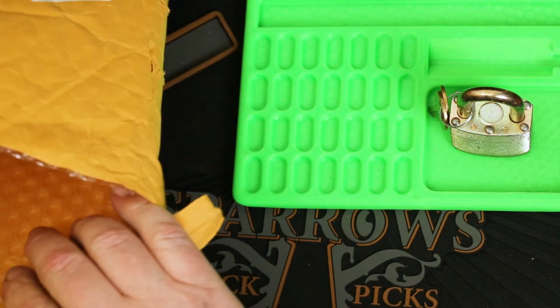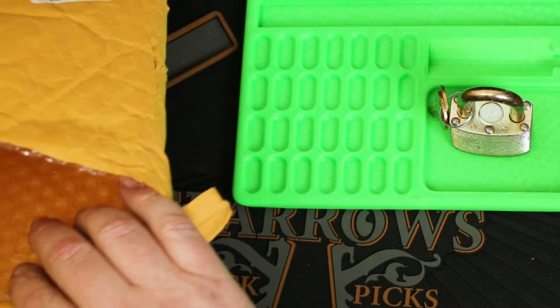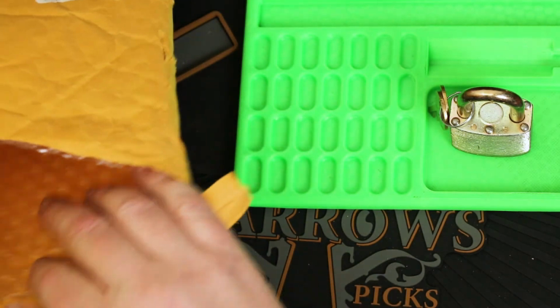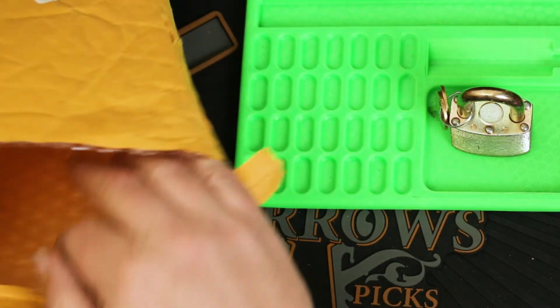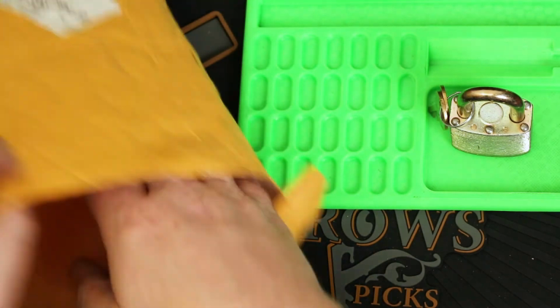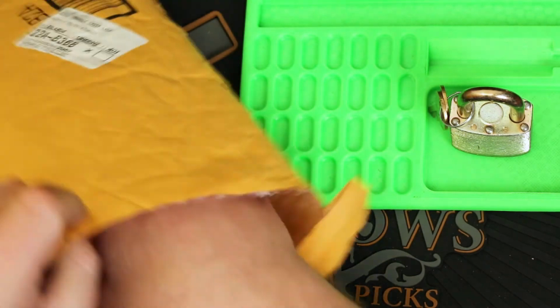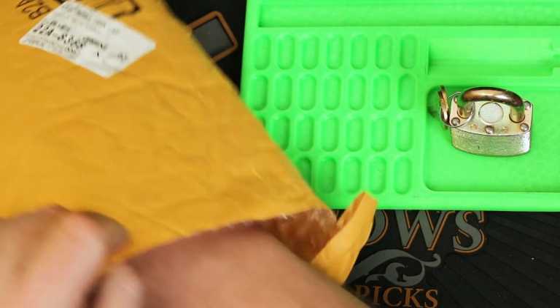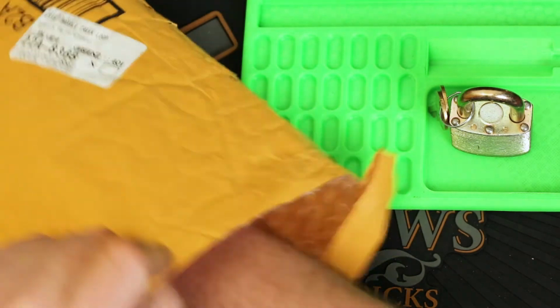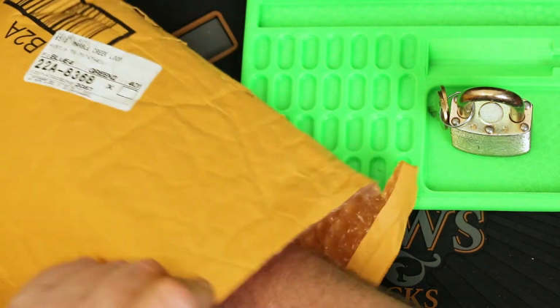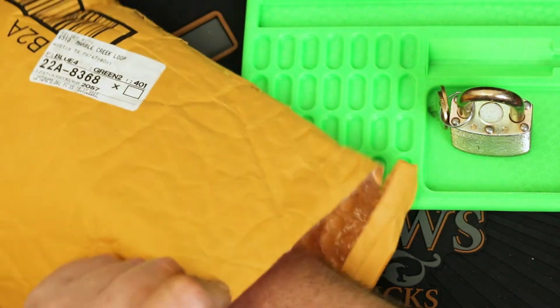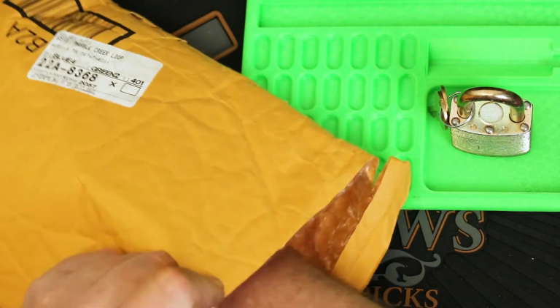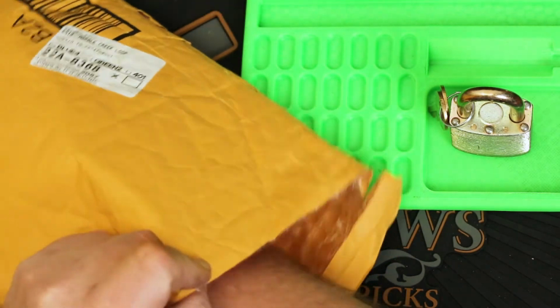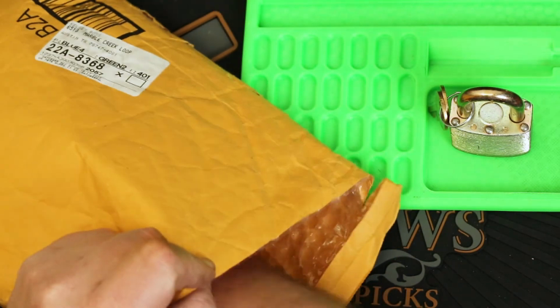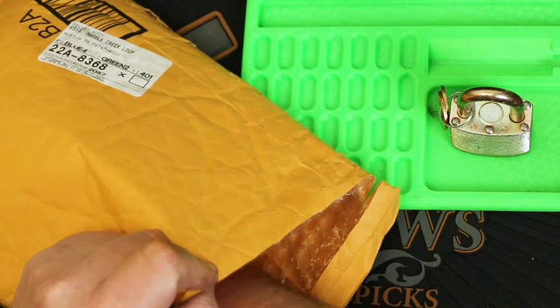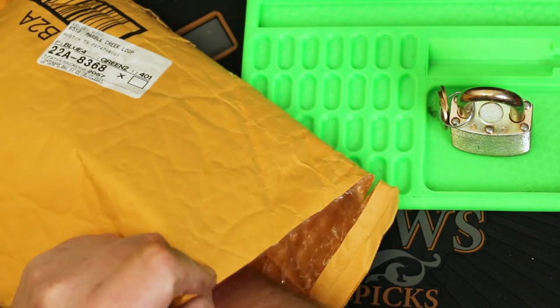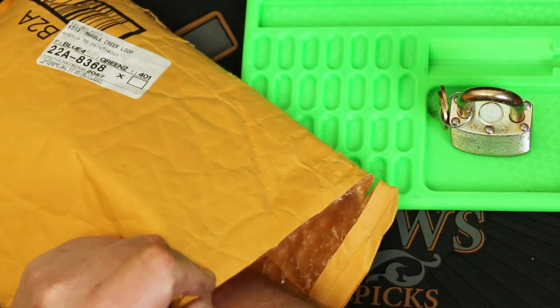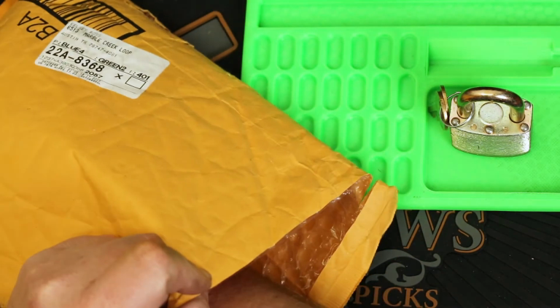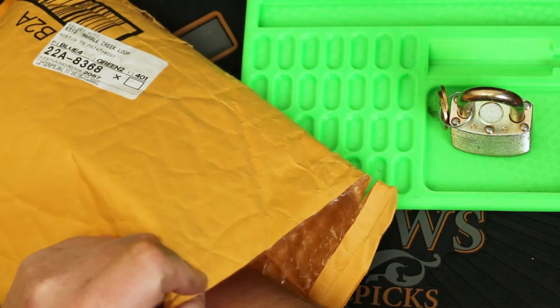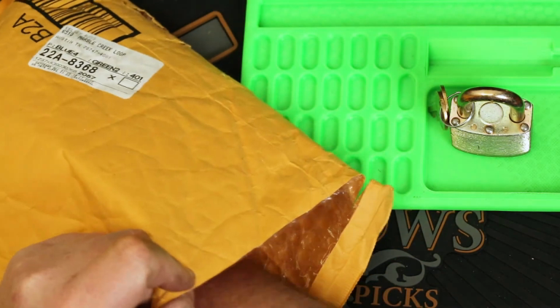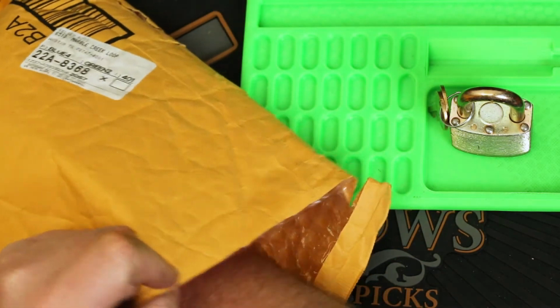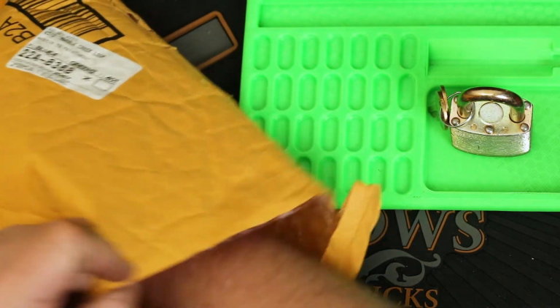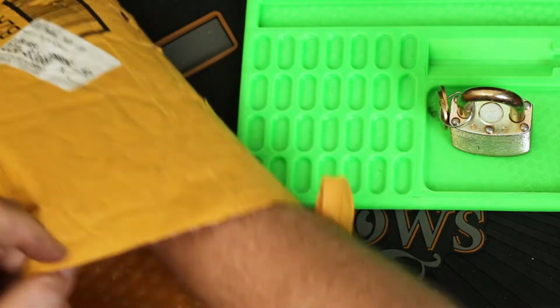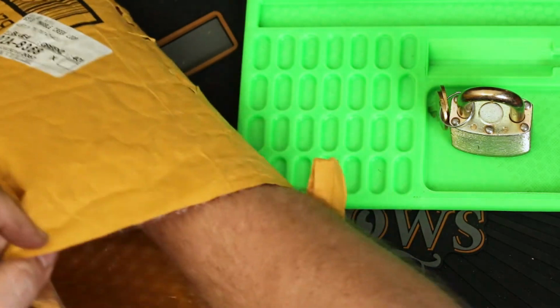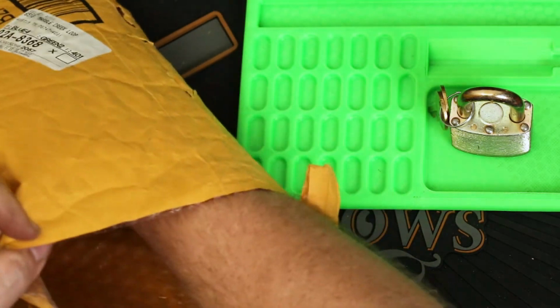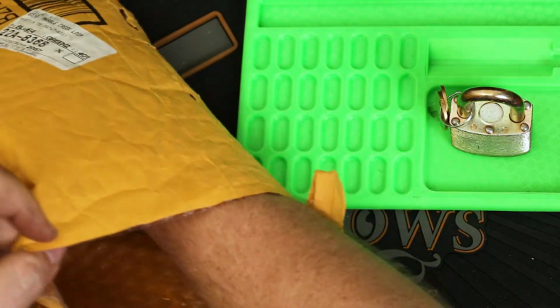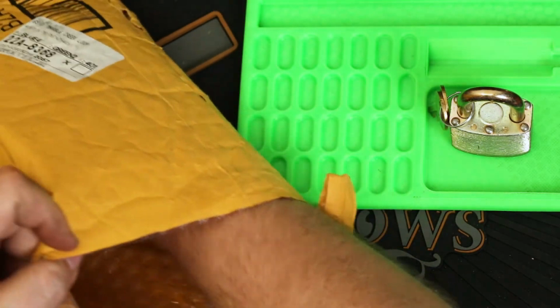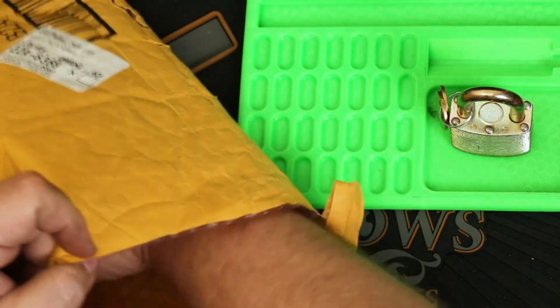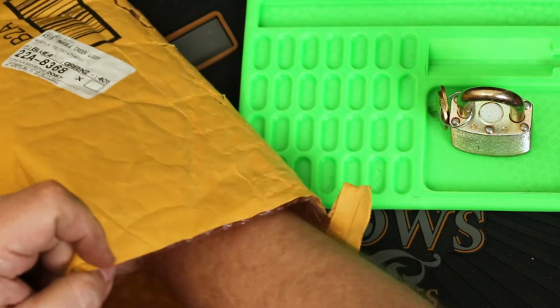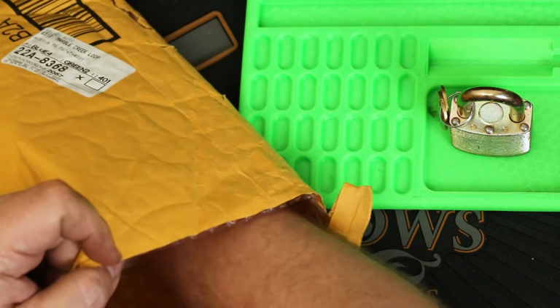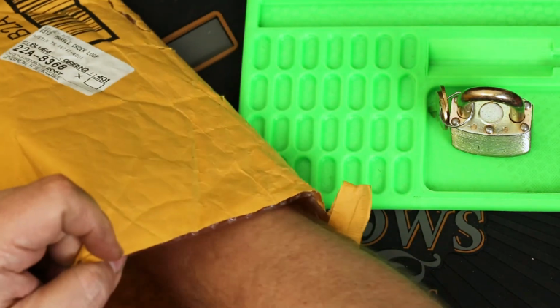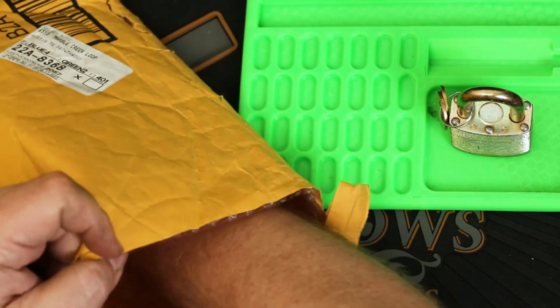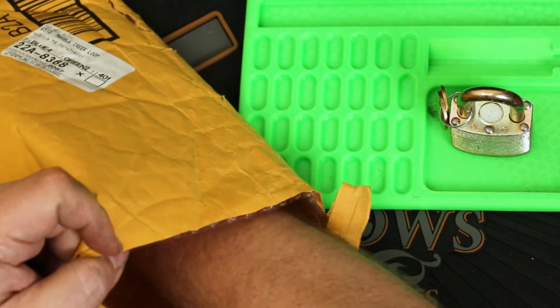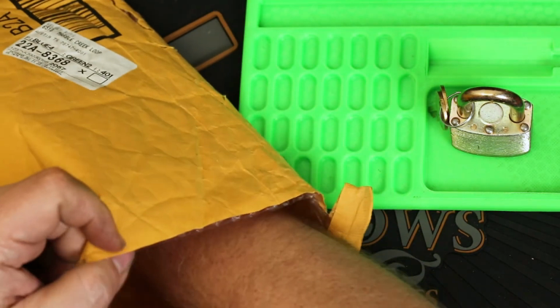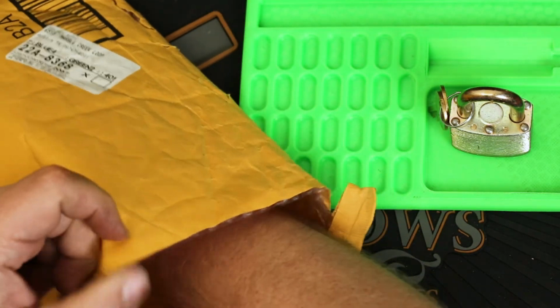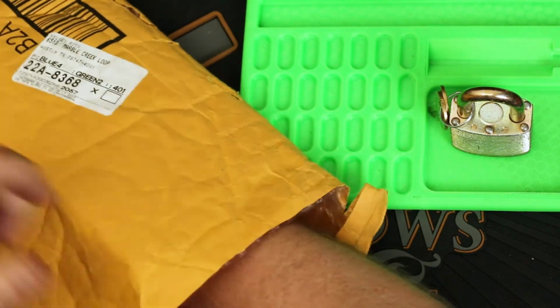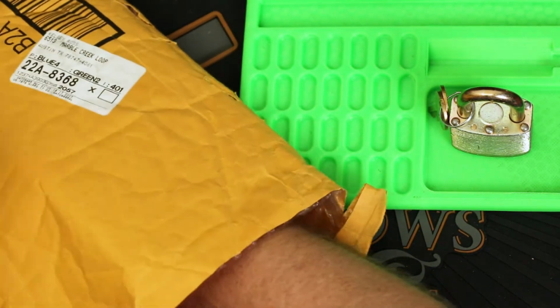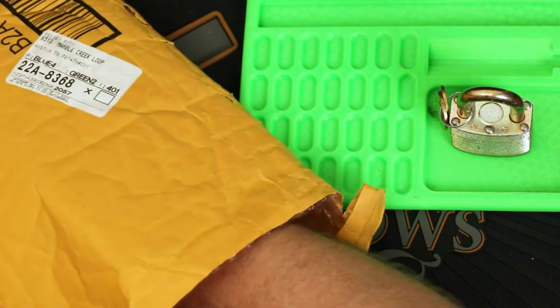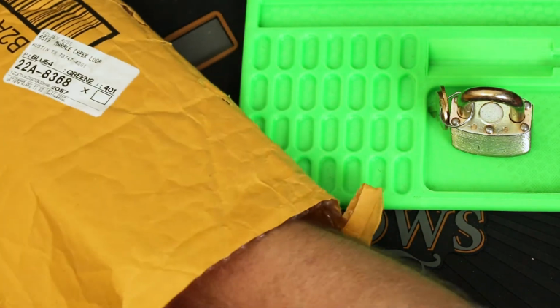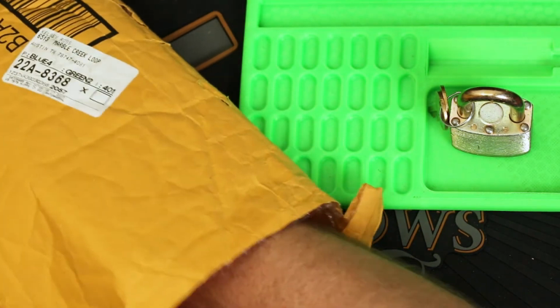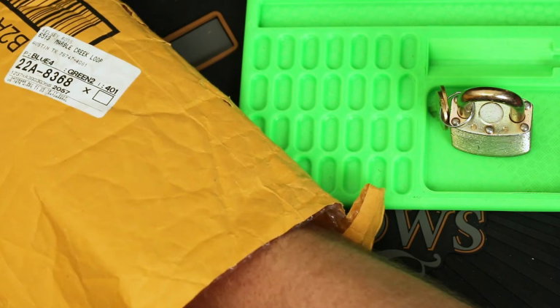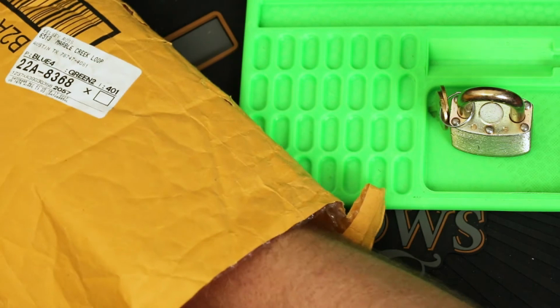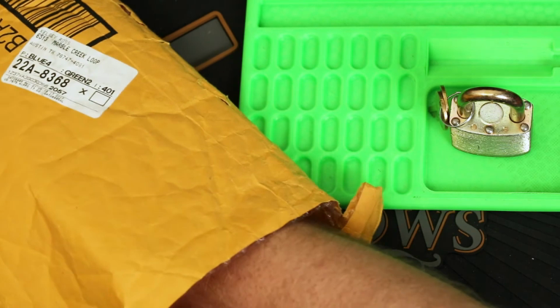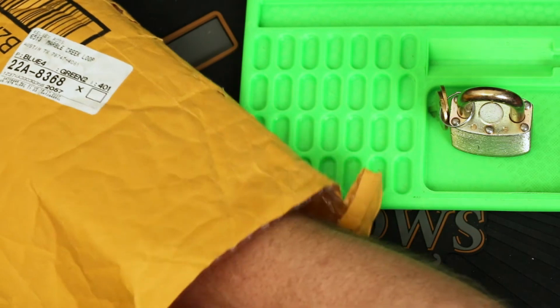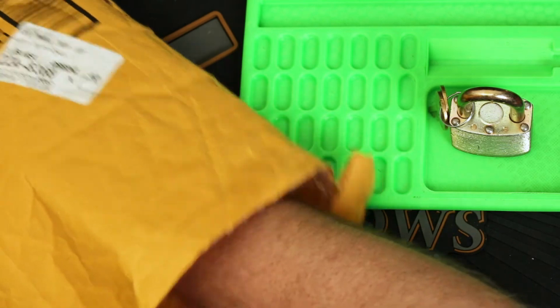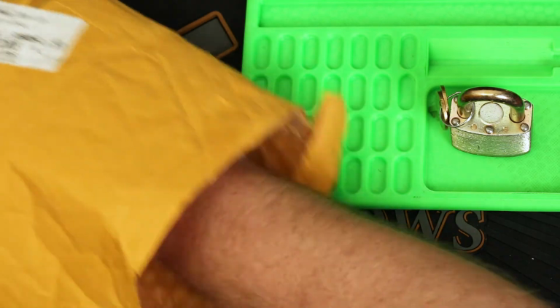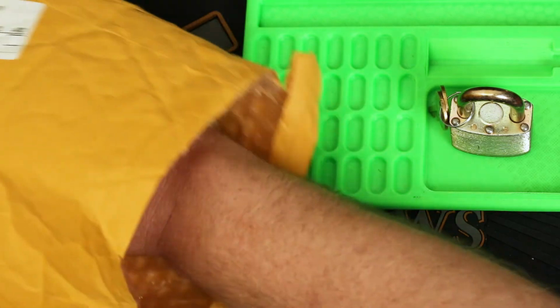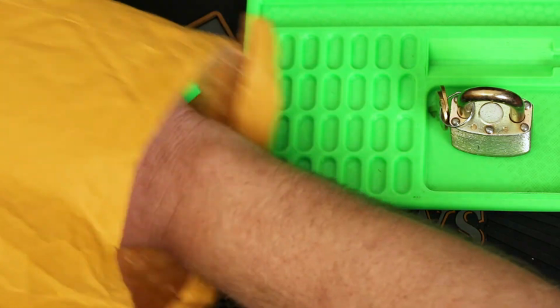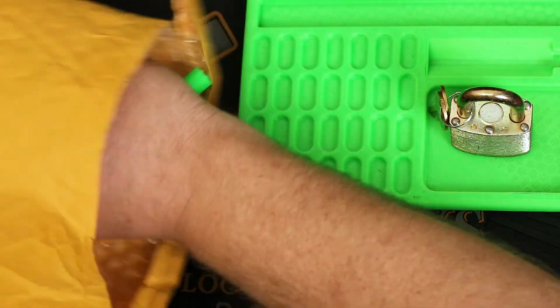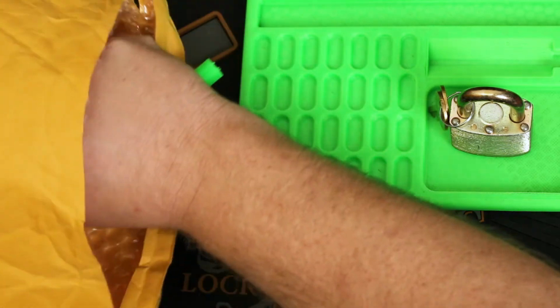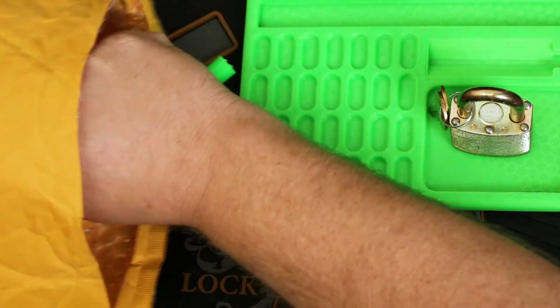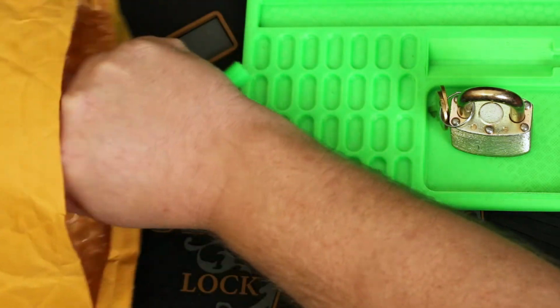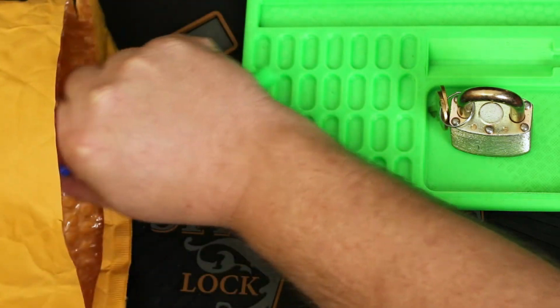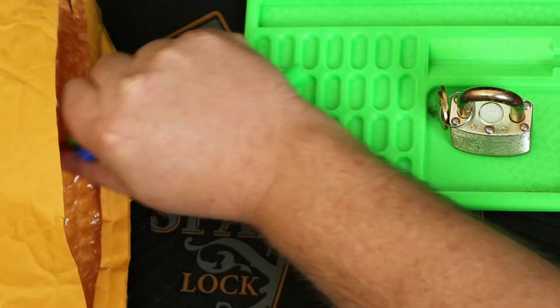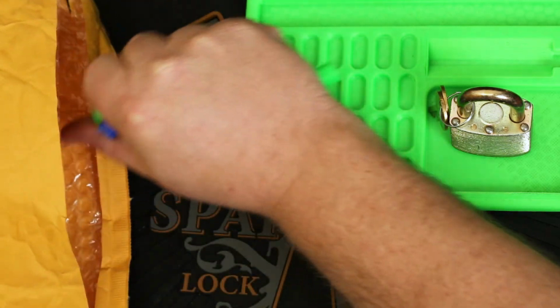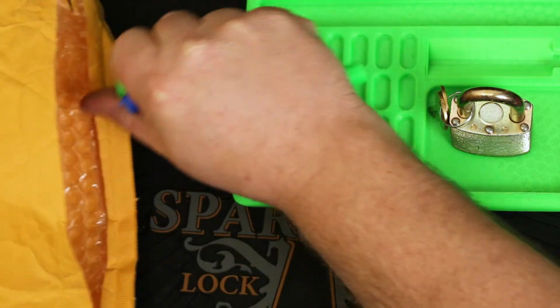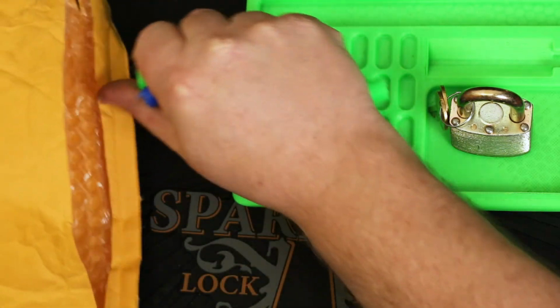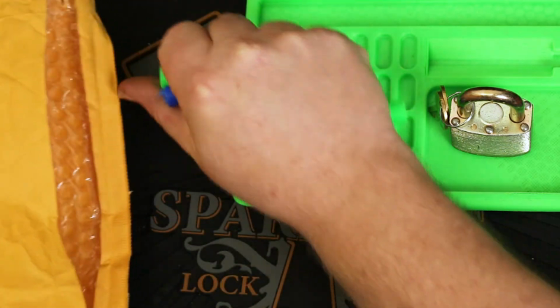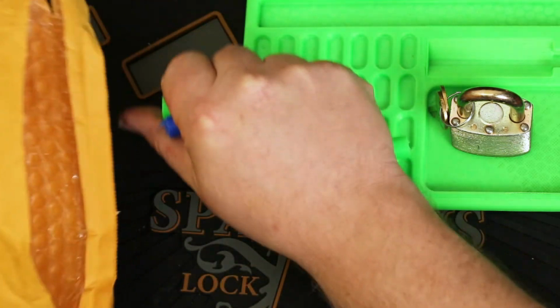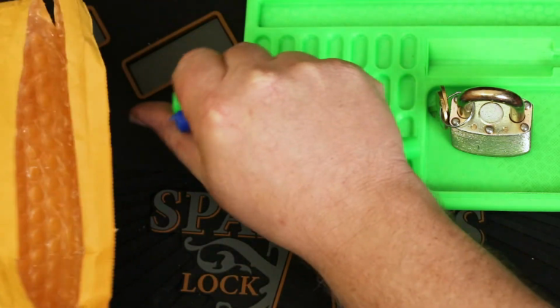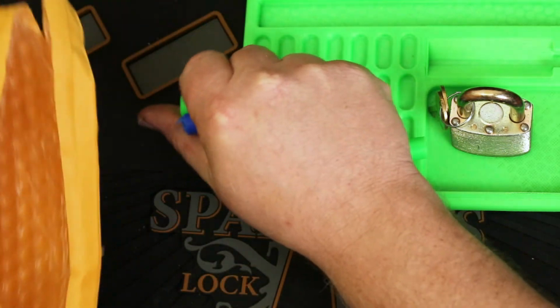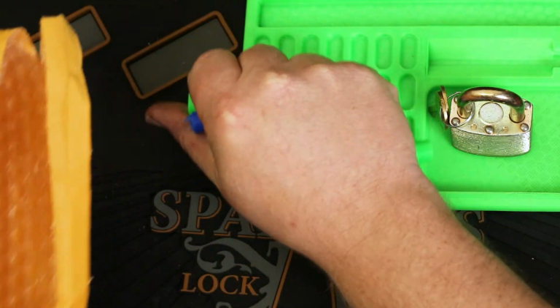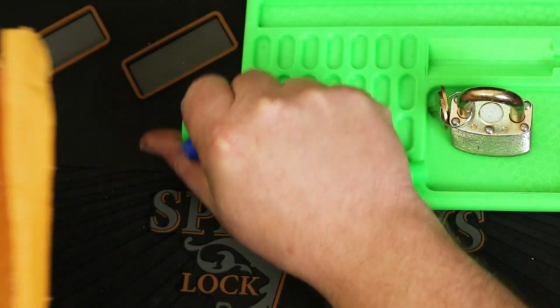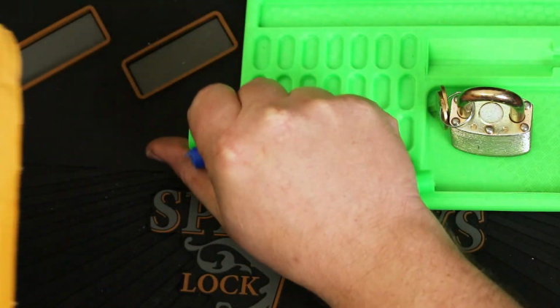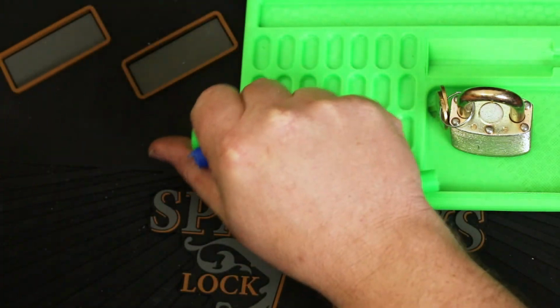And wow — a whole batch of 3D printed plug followers!